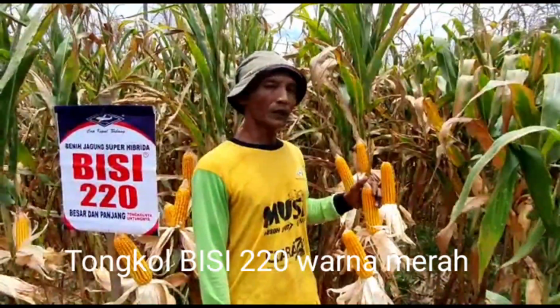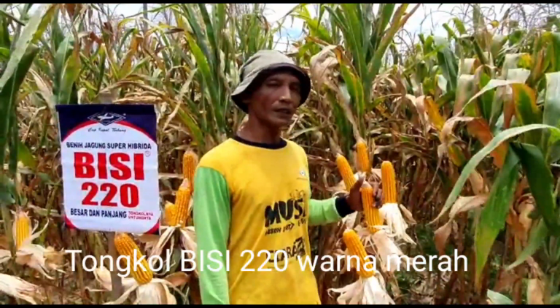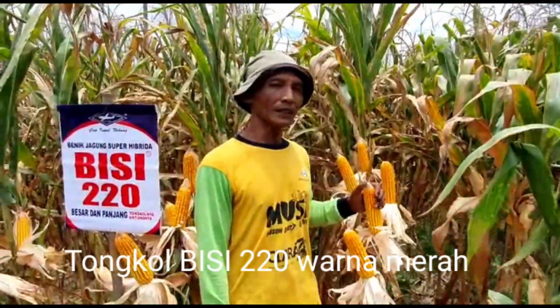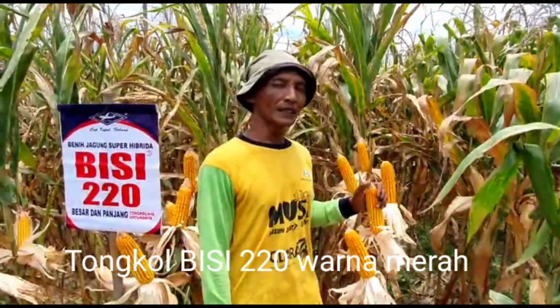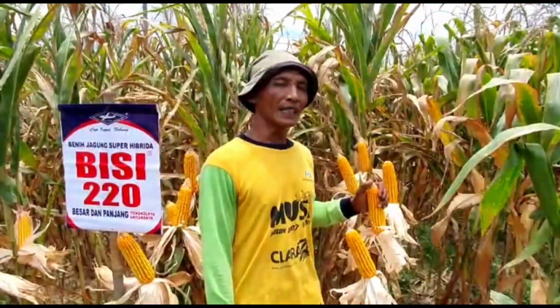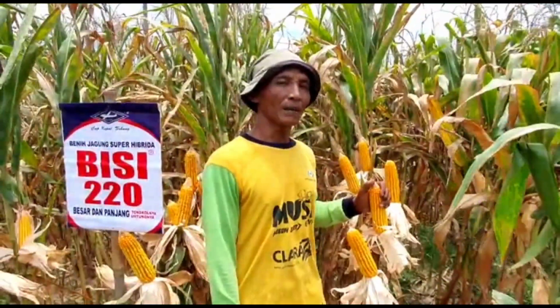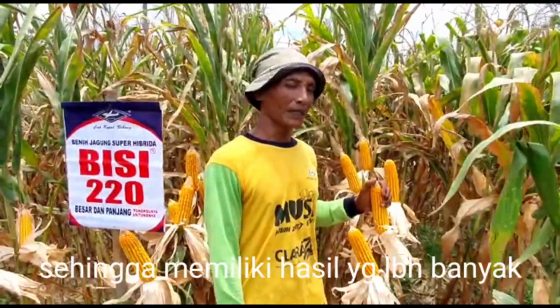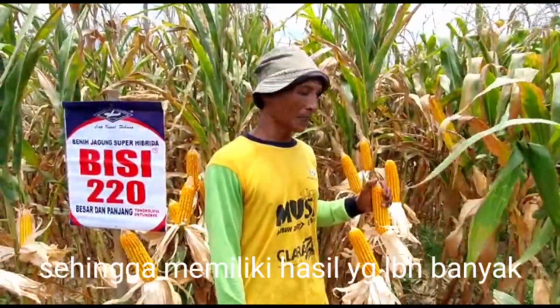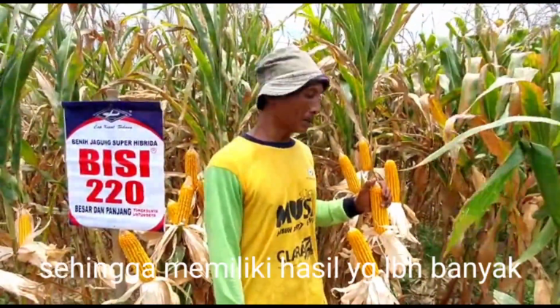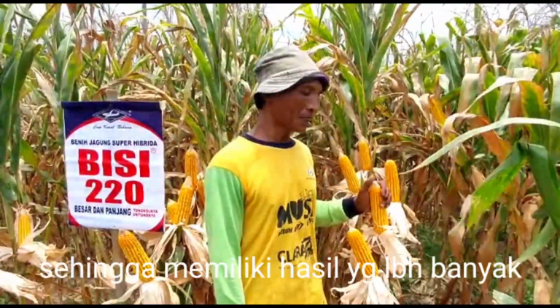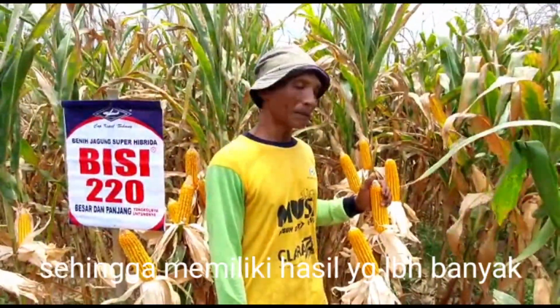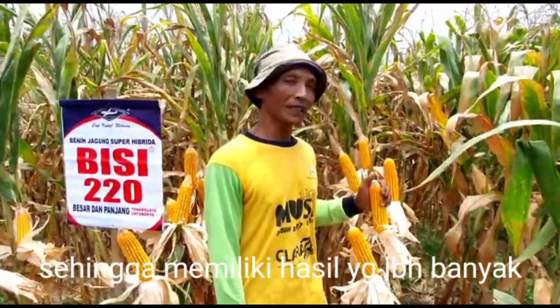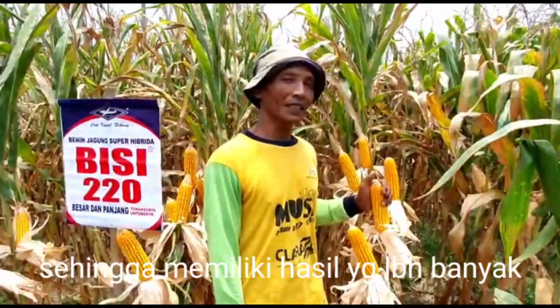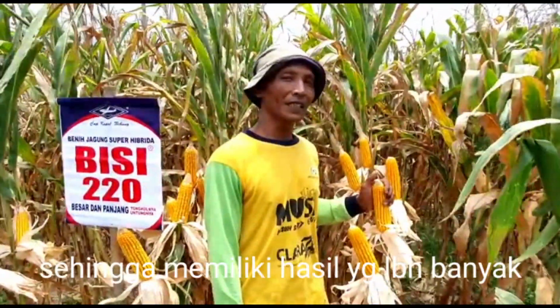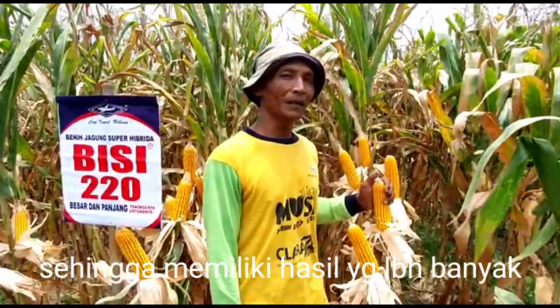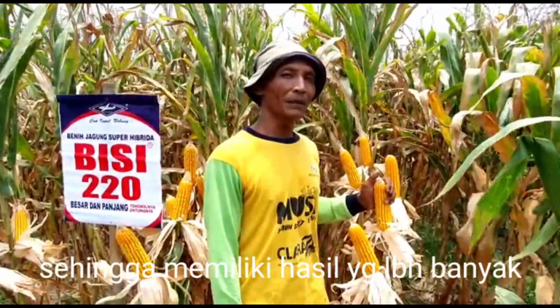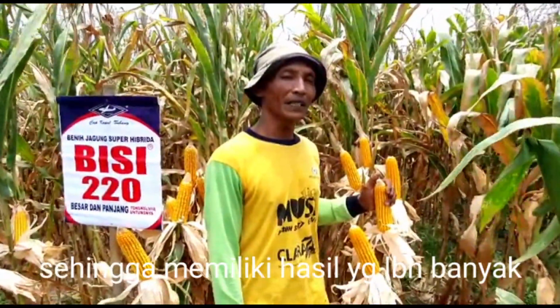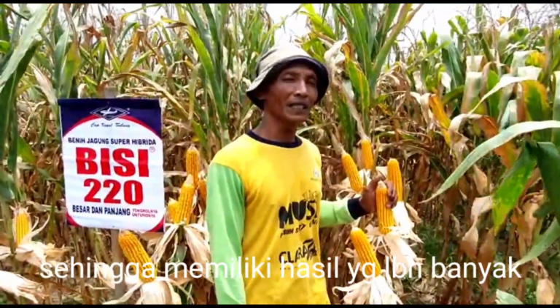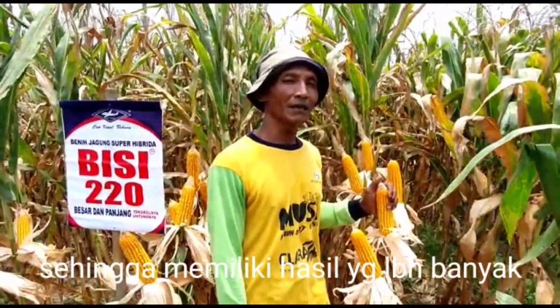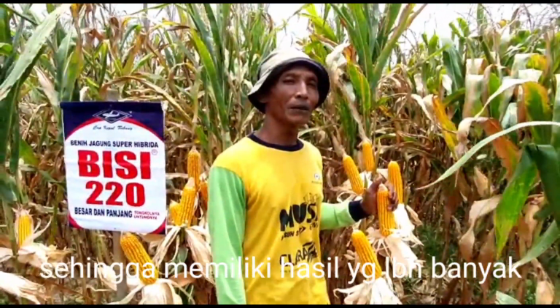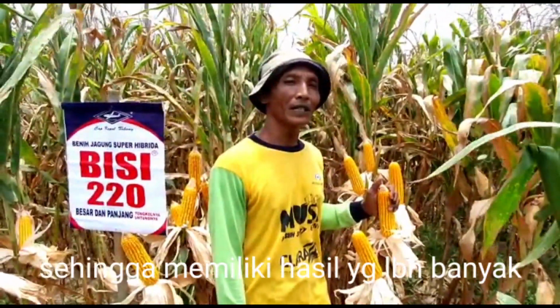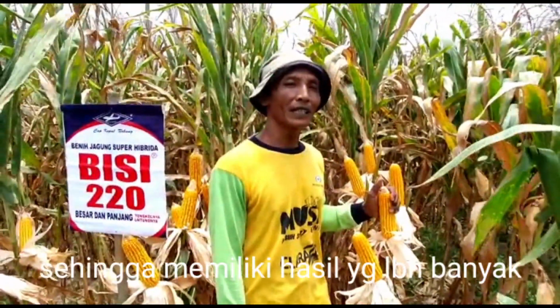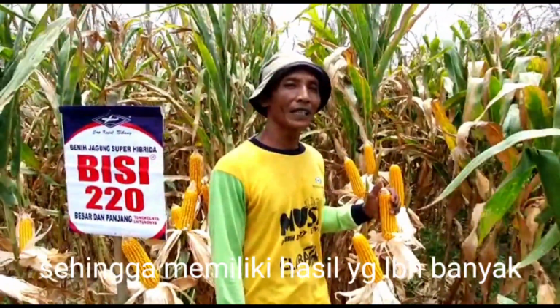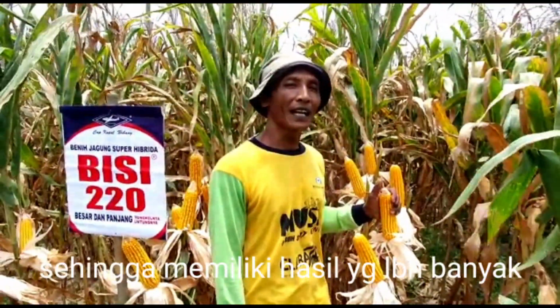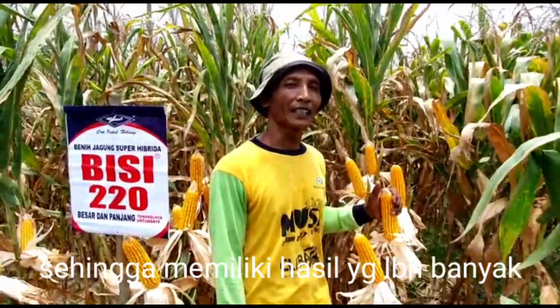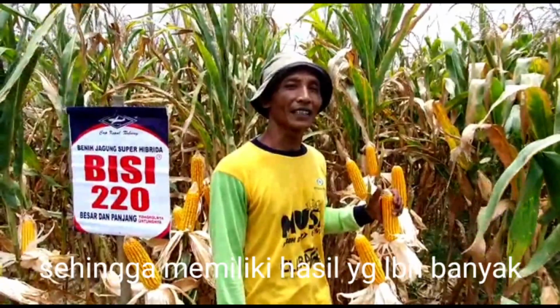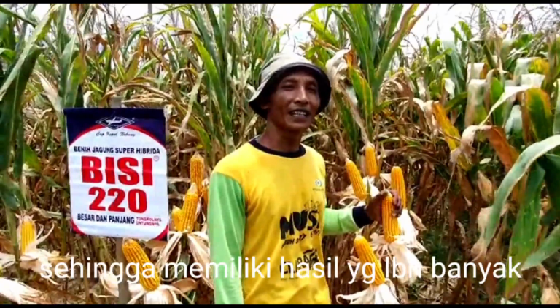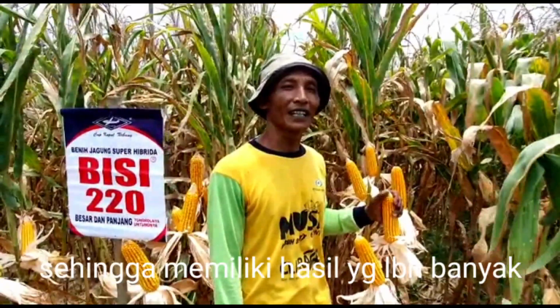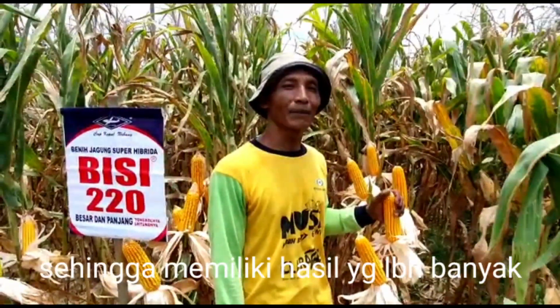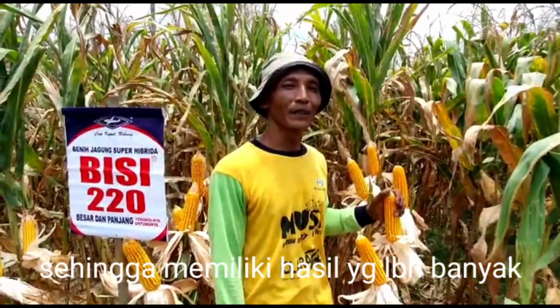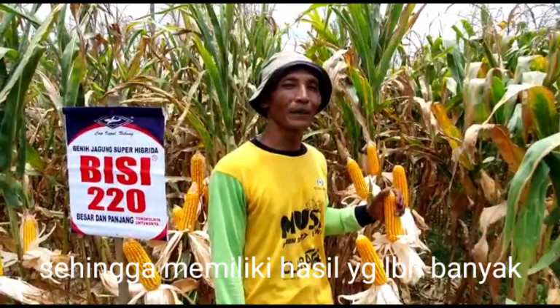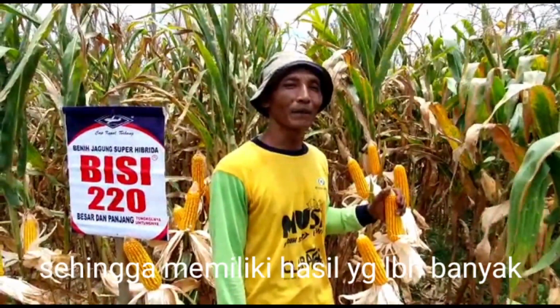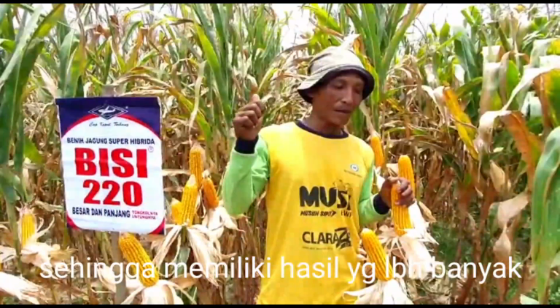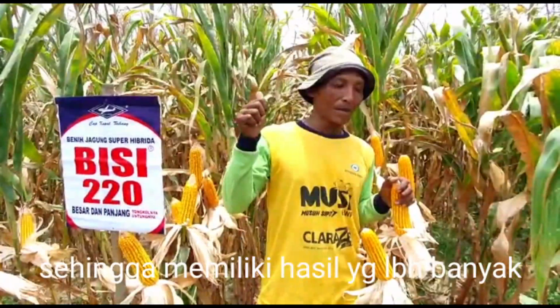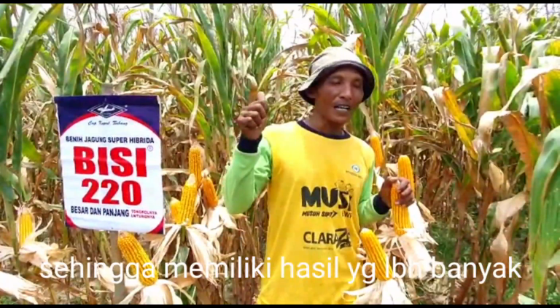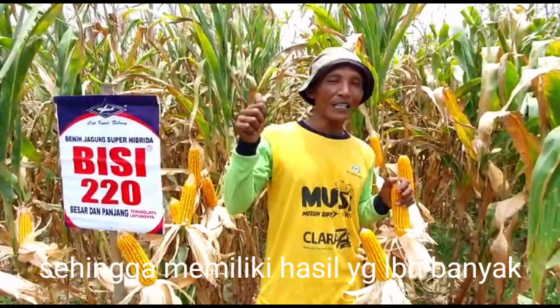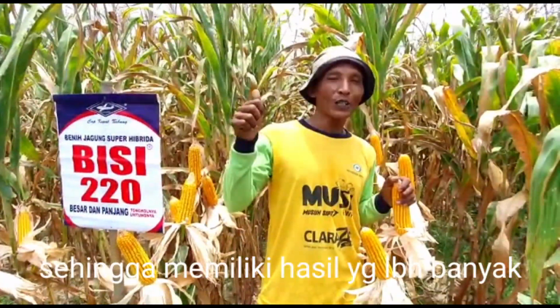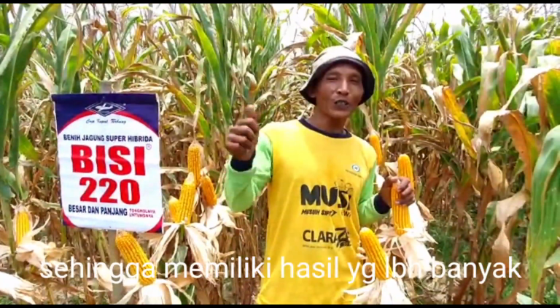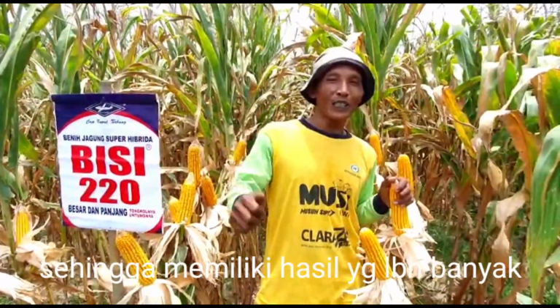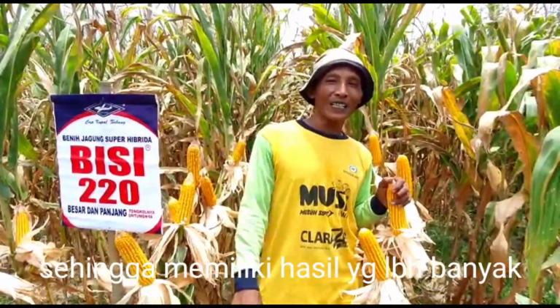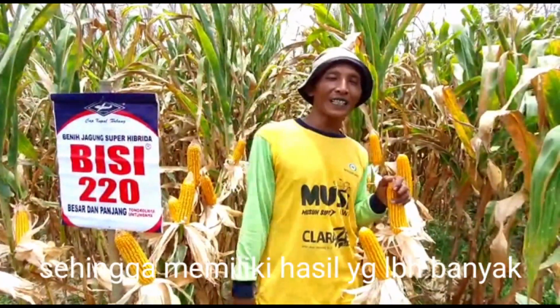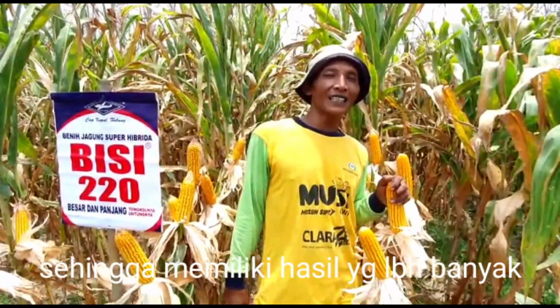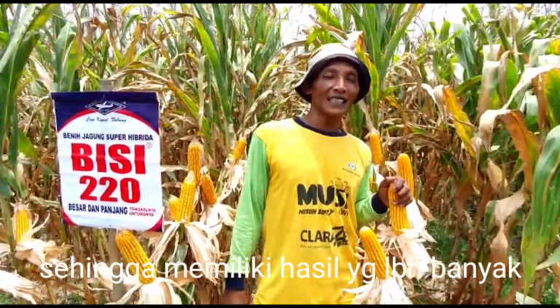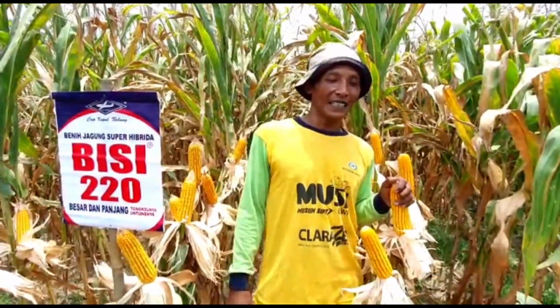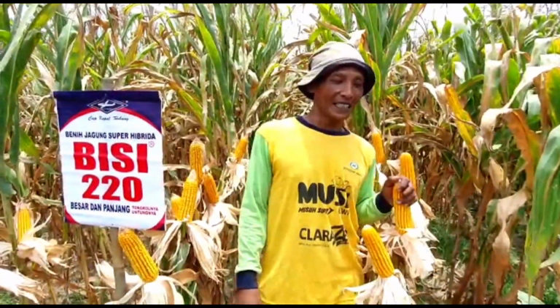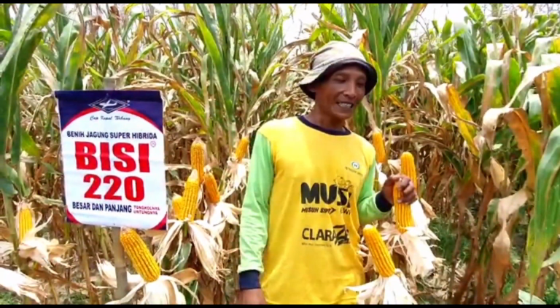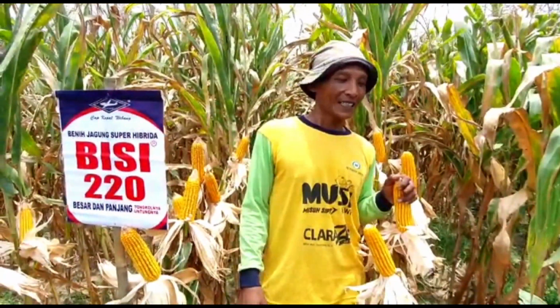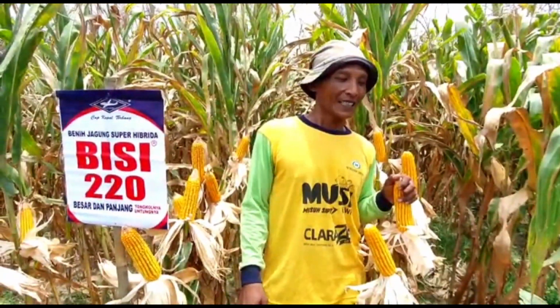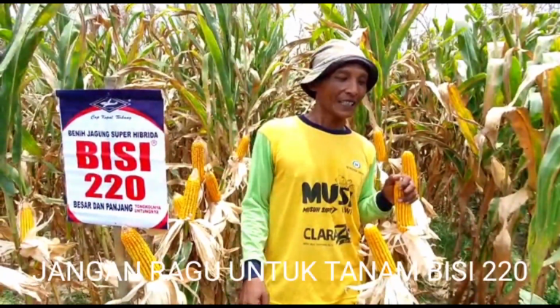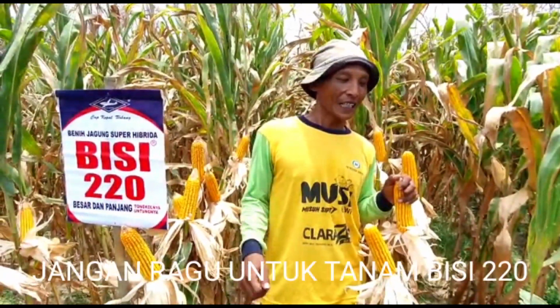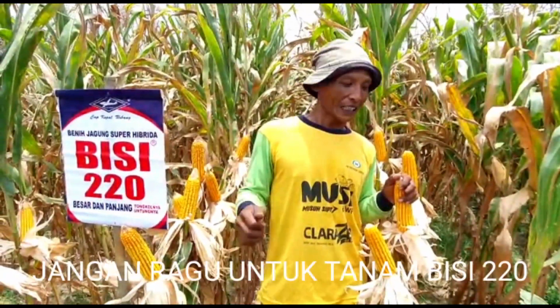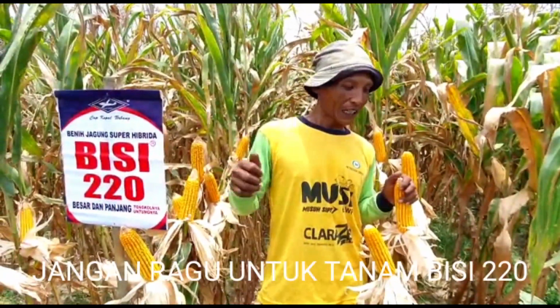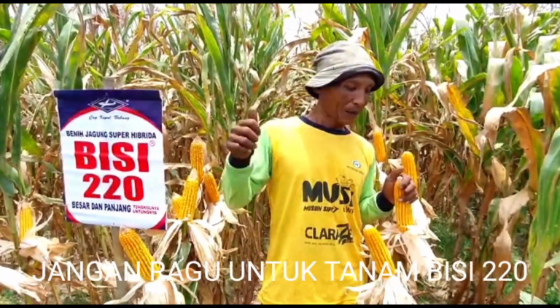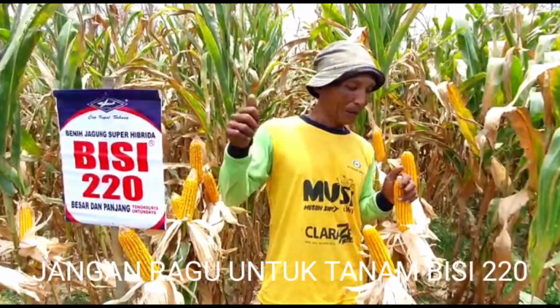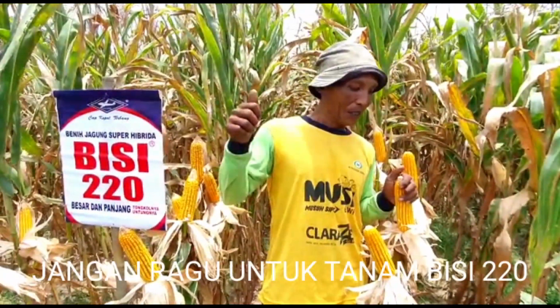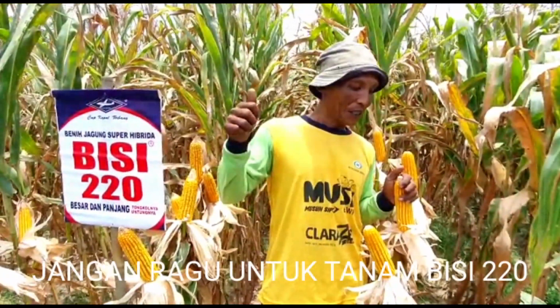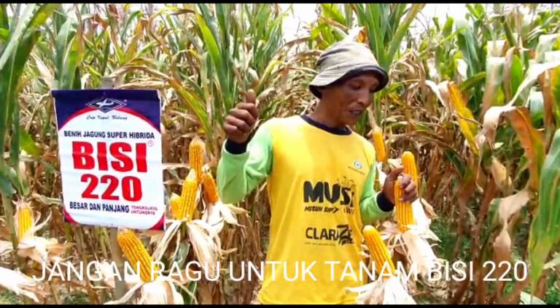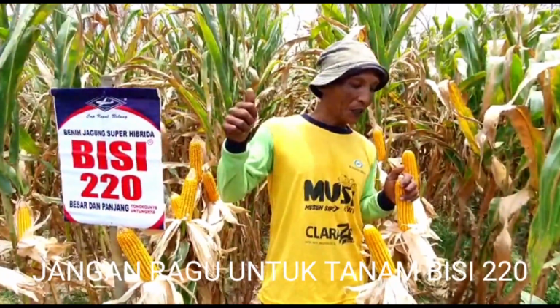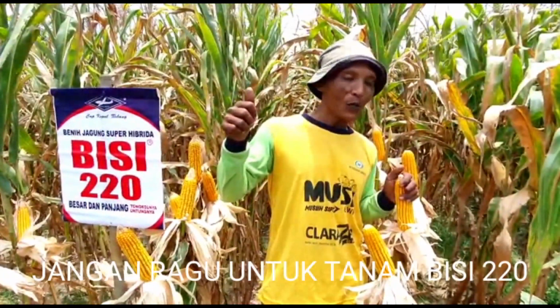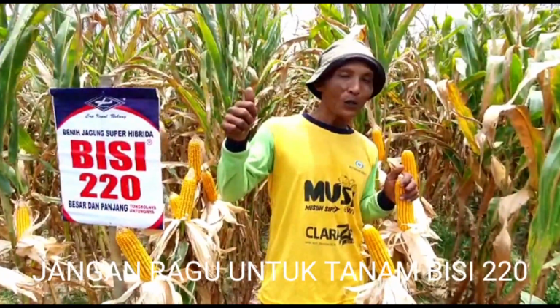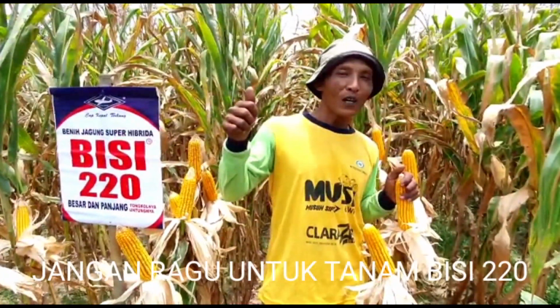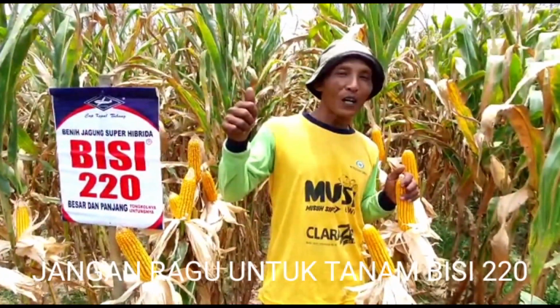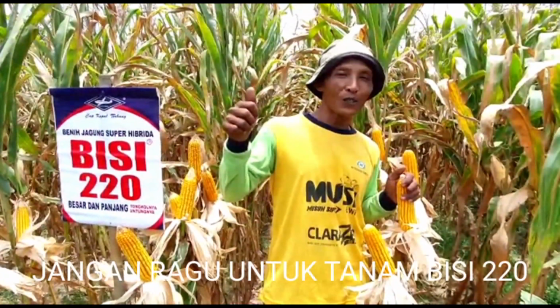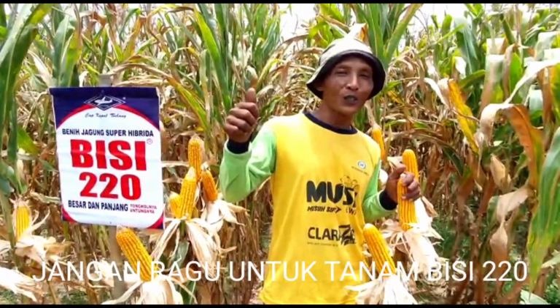Jagung yang bertipe seperti ini biasanya memiliki hasil yang lebih banyak. Mari kawan-kawan petani kita tanam BC220.